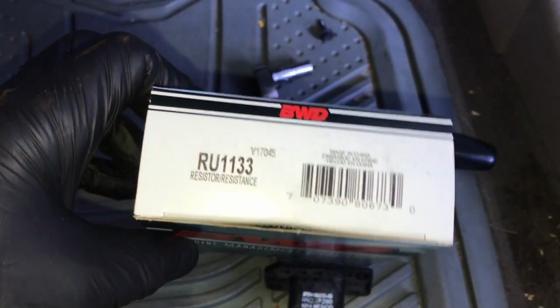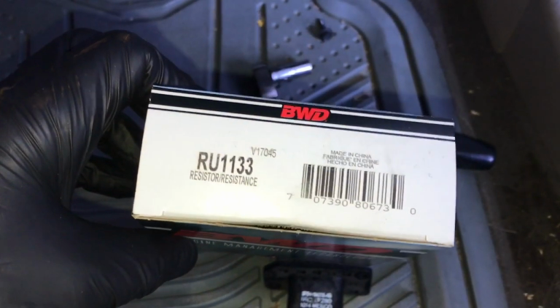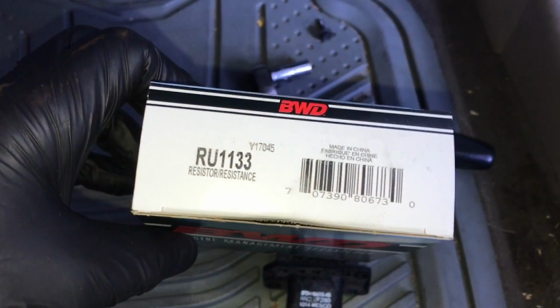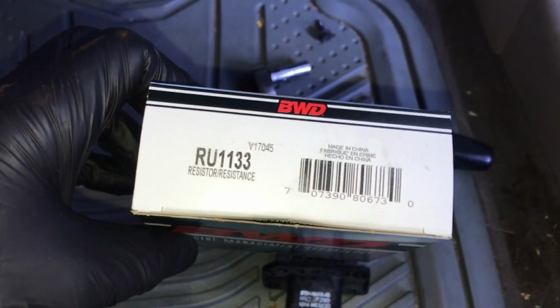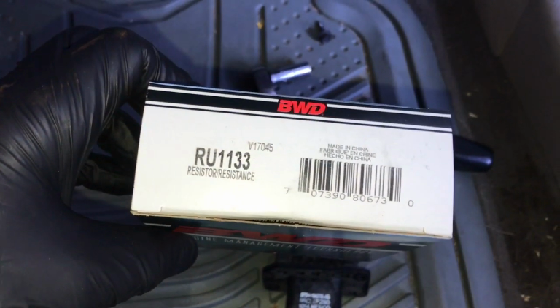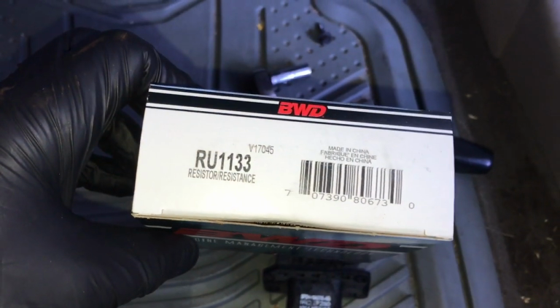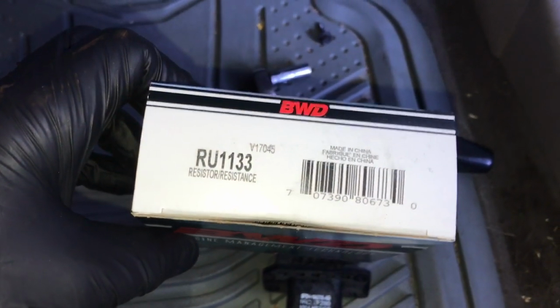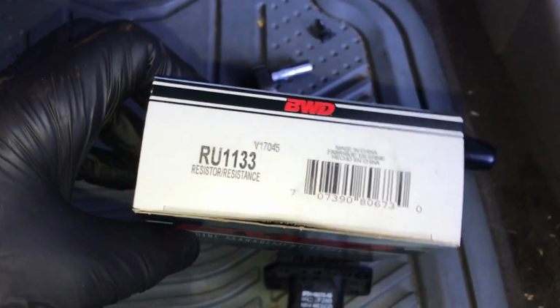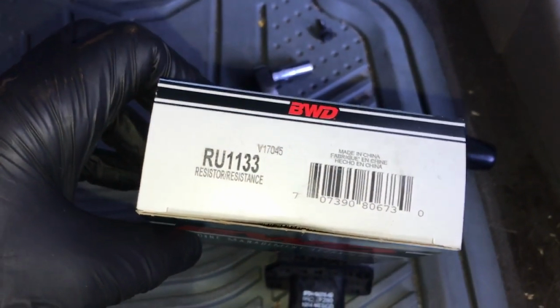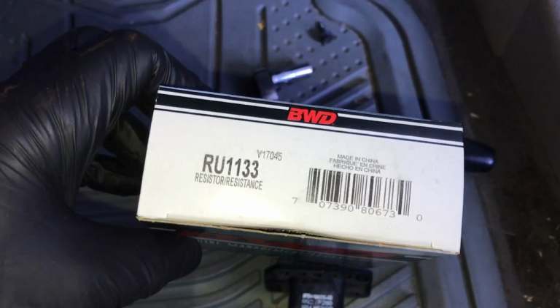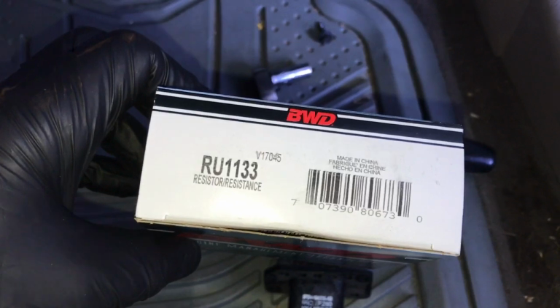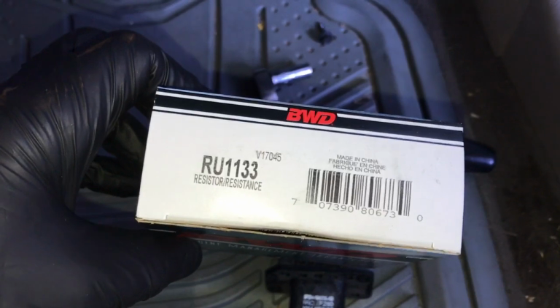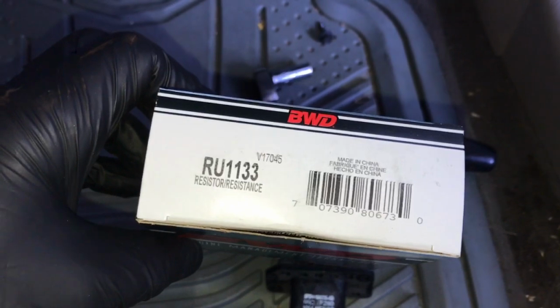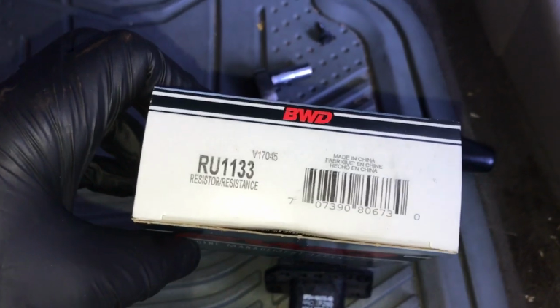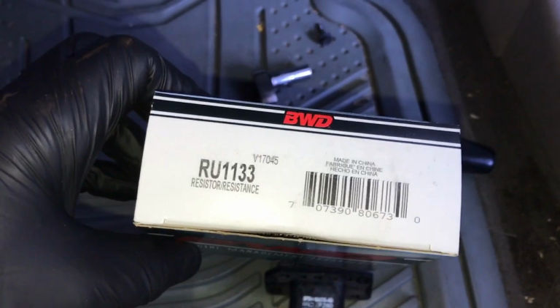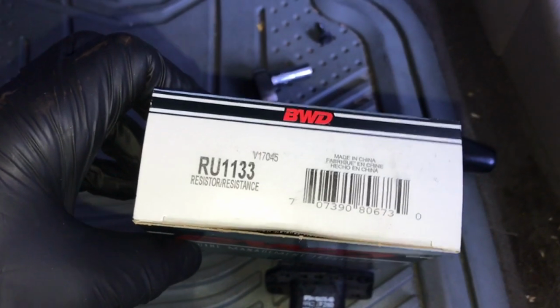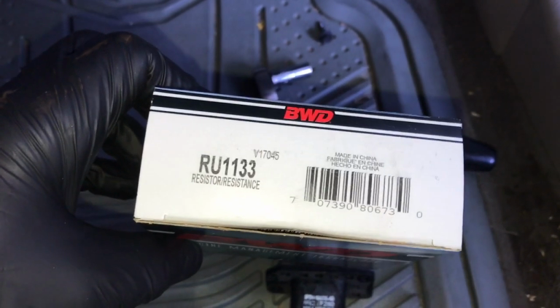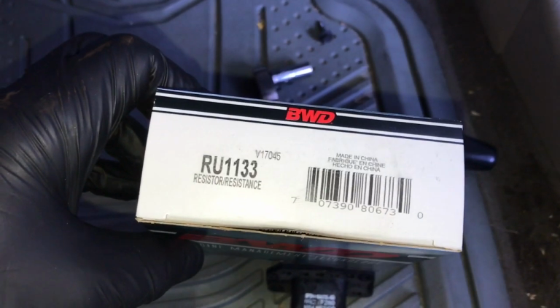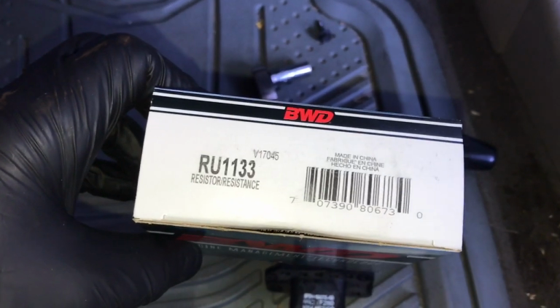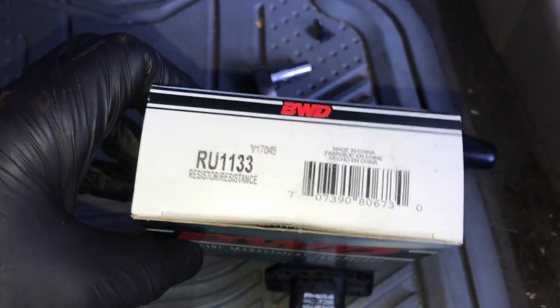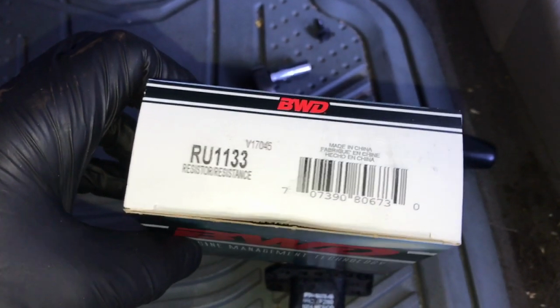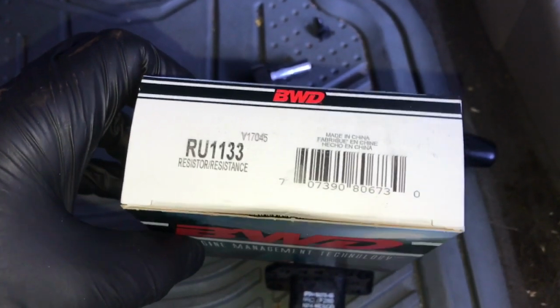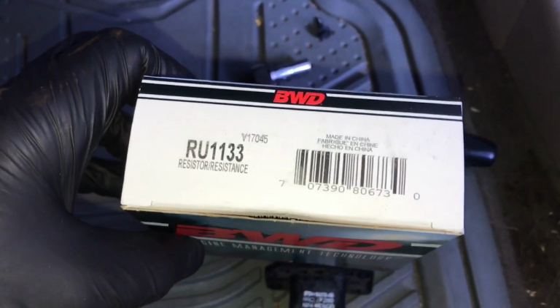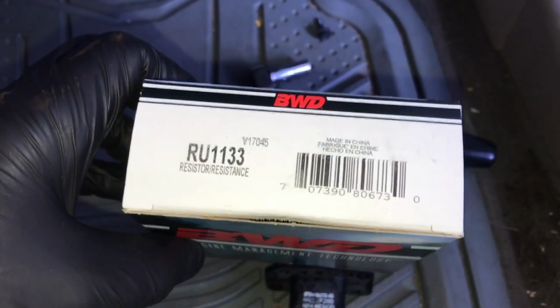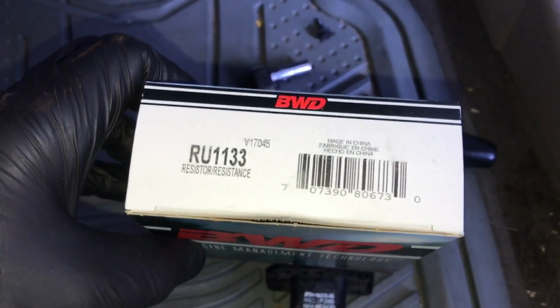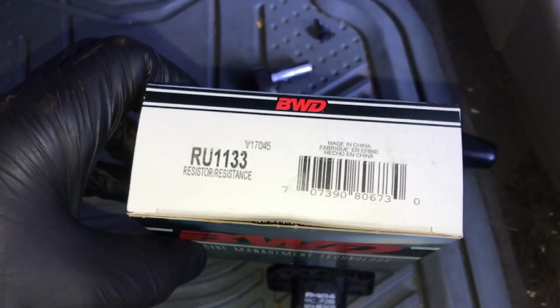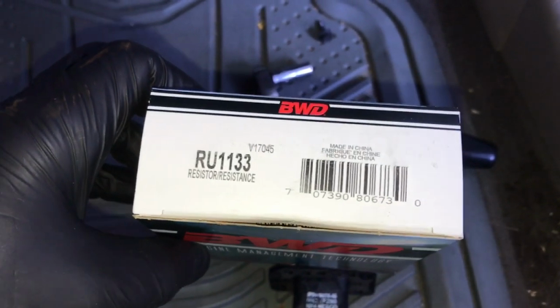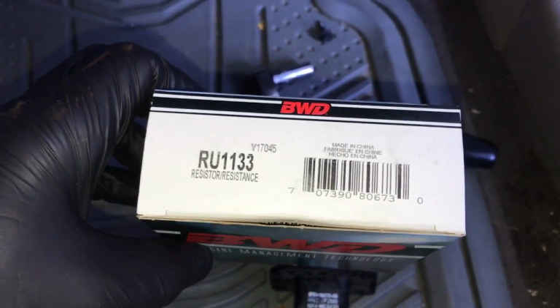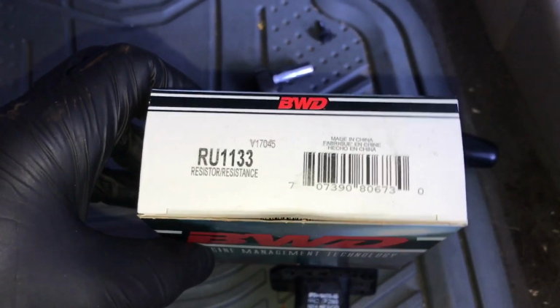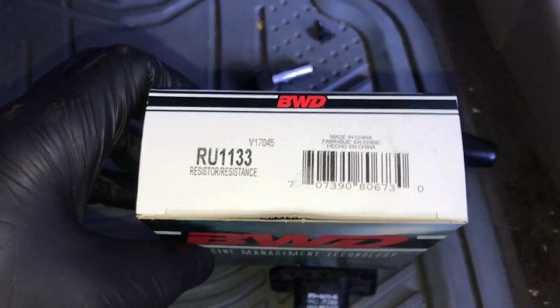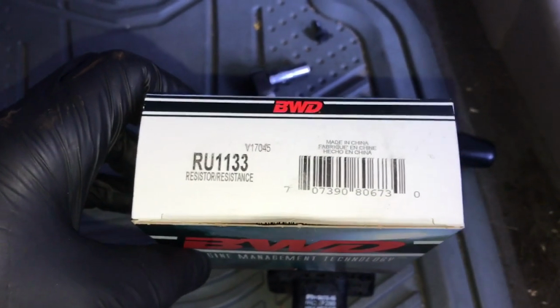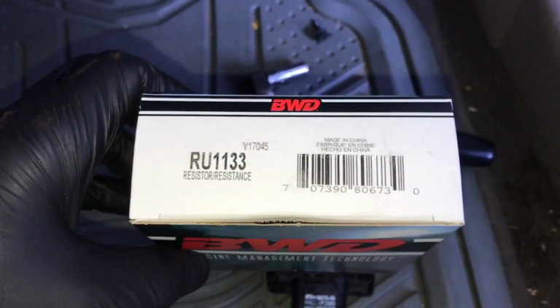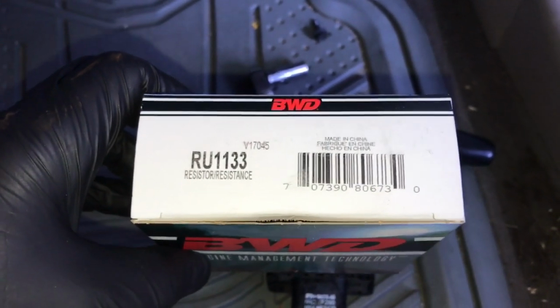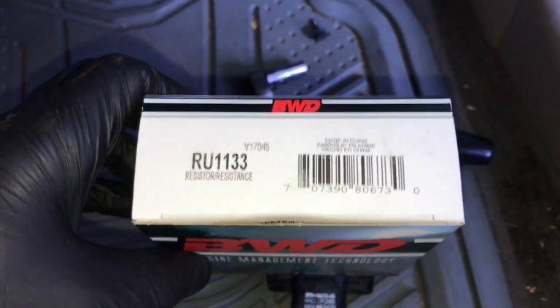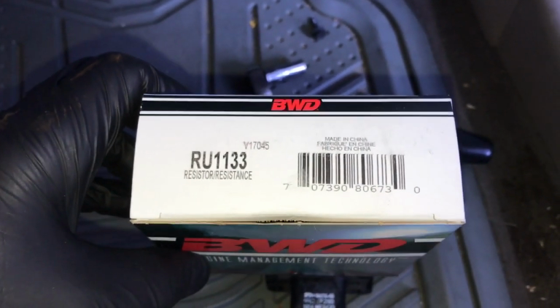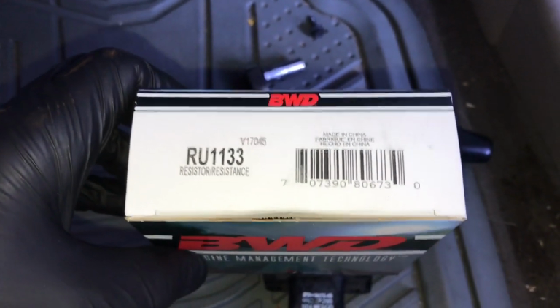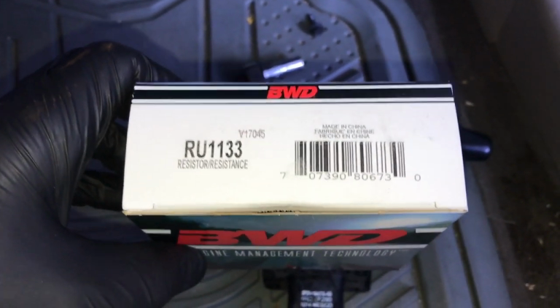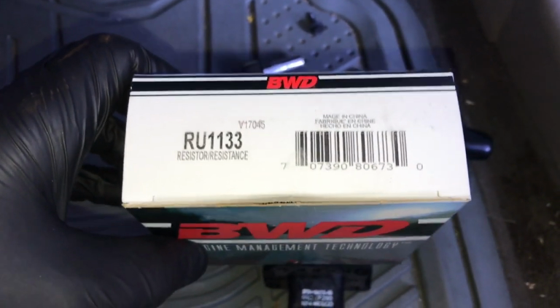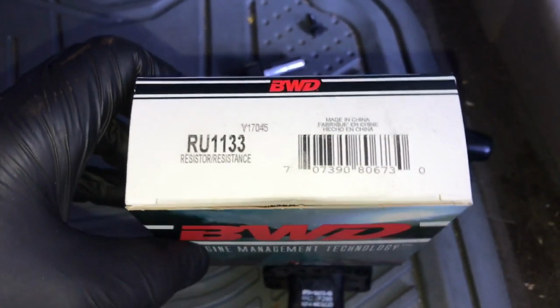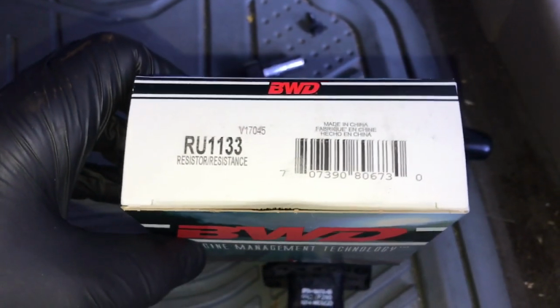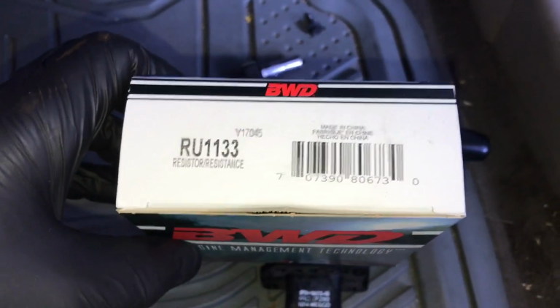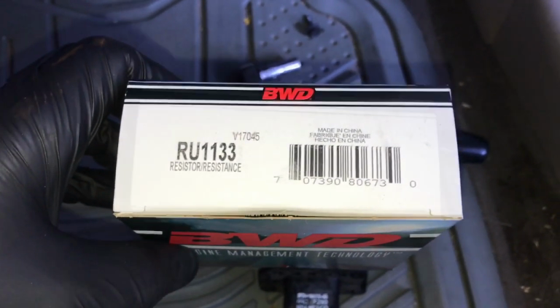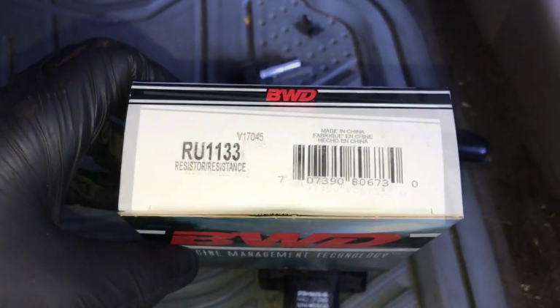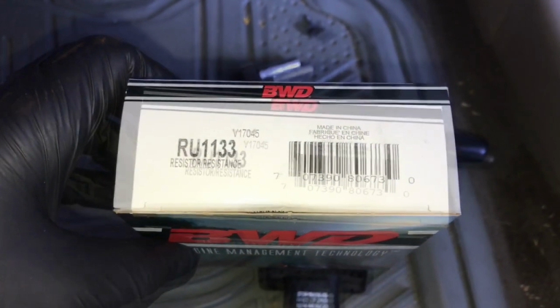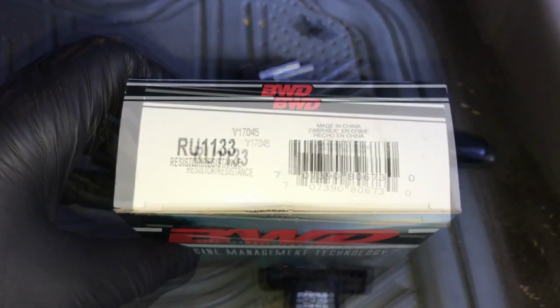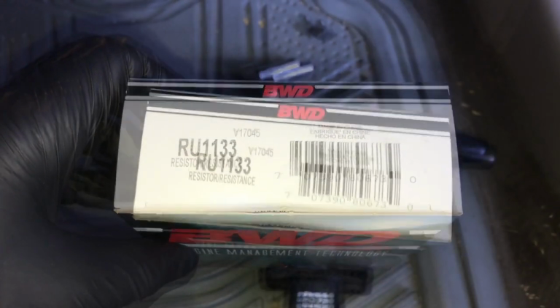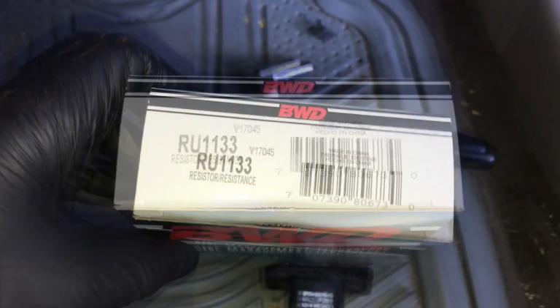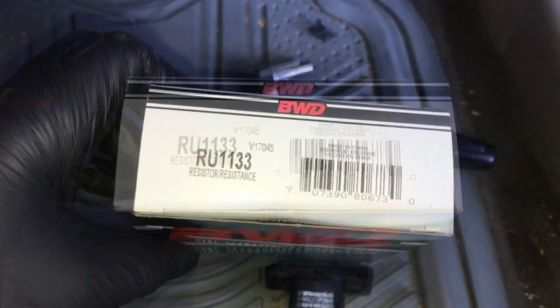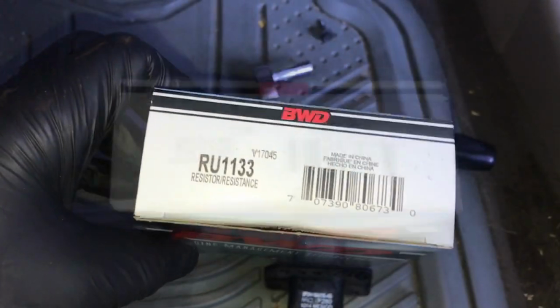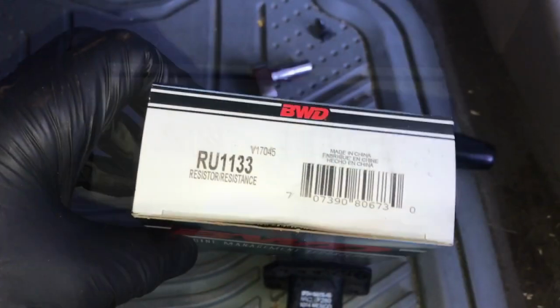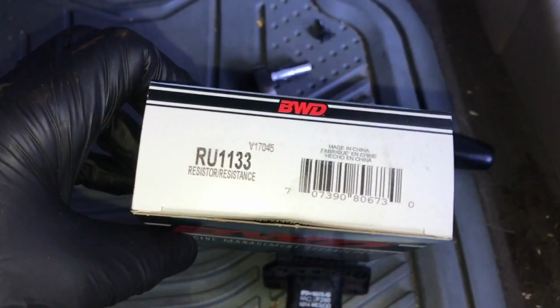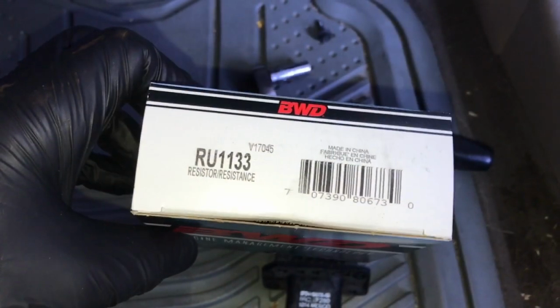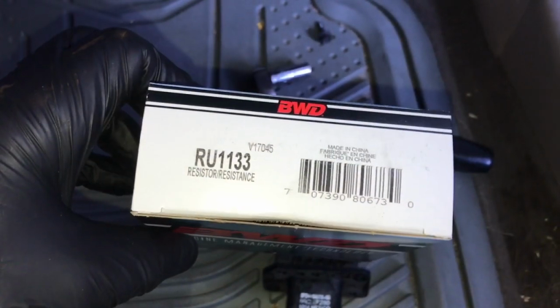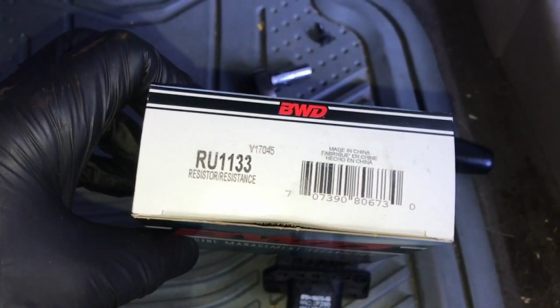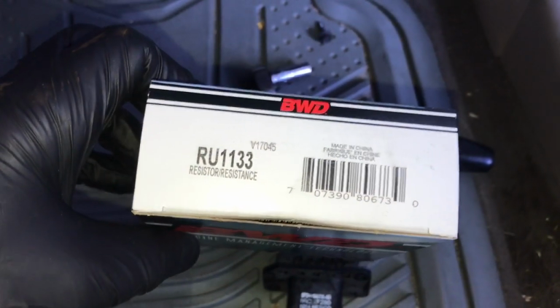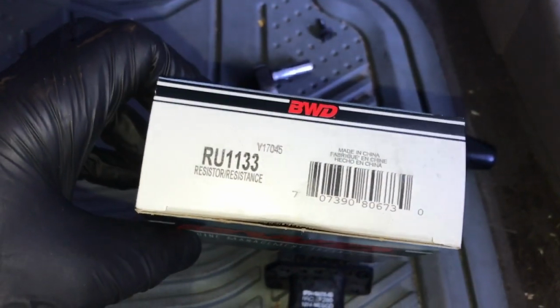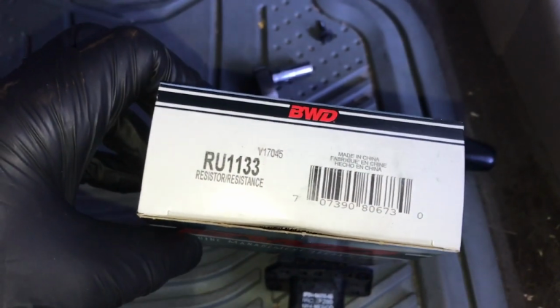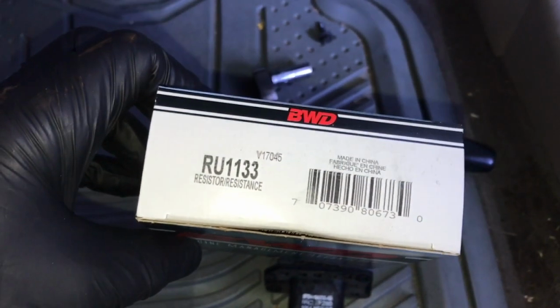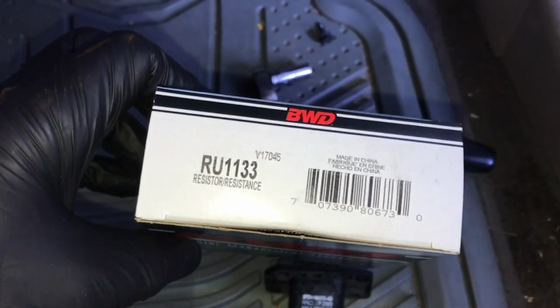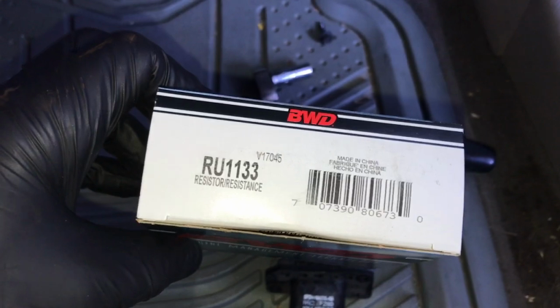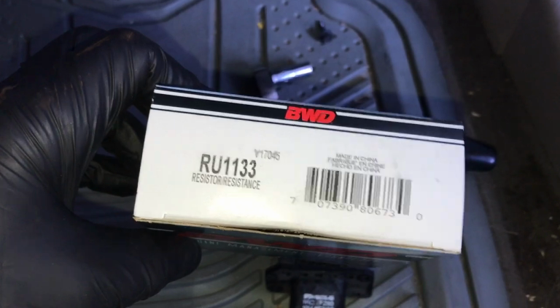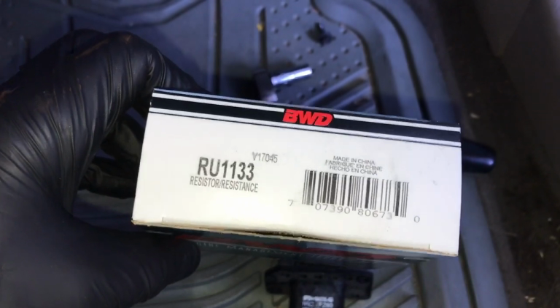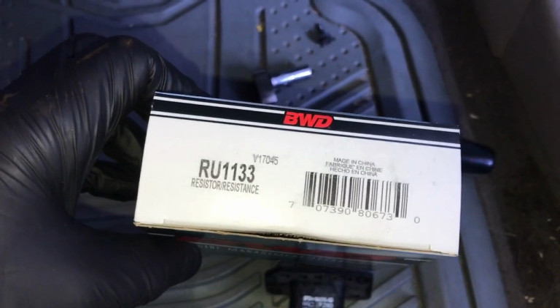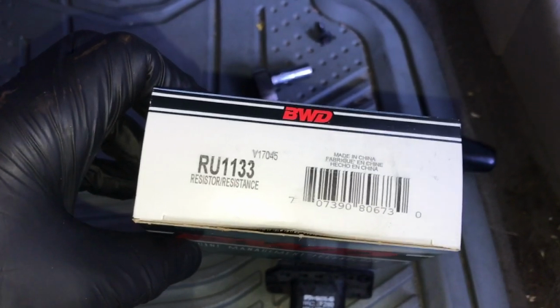This is the part number for the replacement blower resistor. I will link it up in the description of the video so that if you need to pick it up, you can find it there.